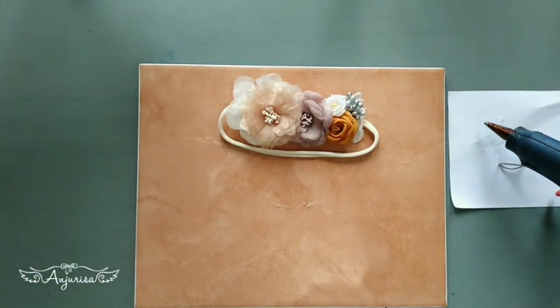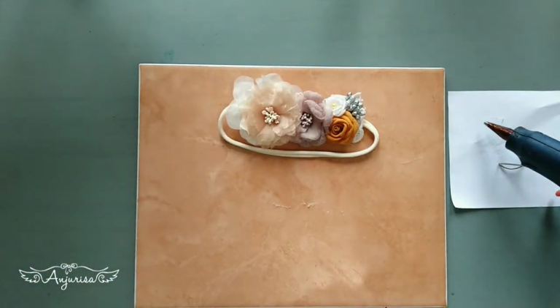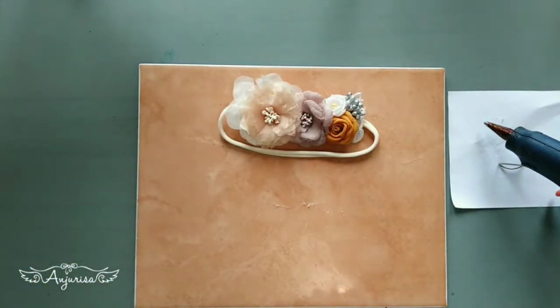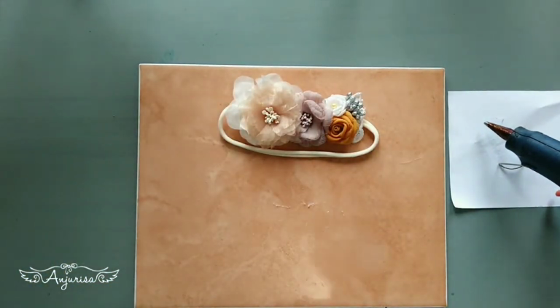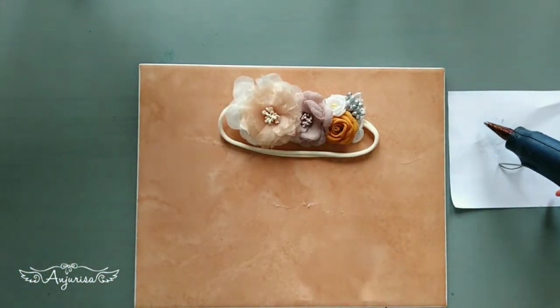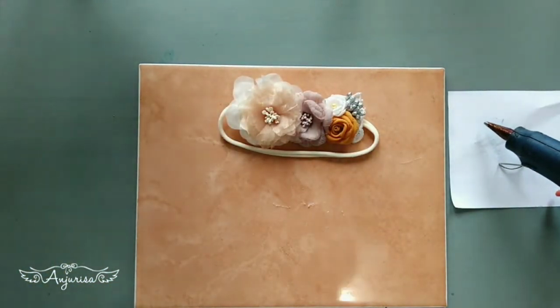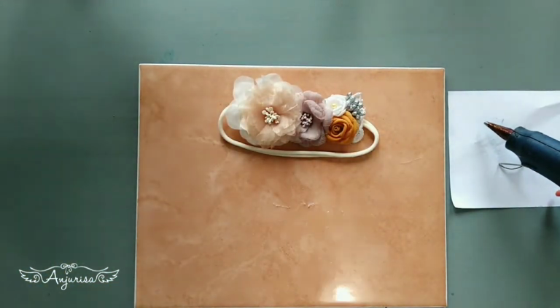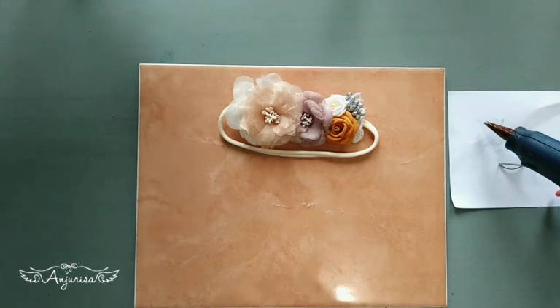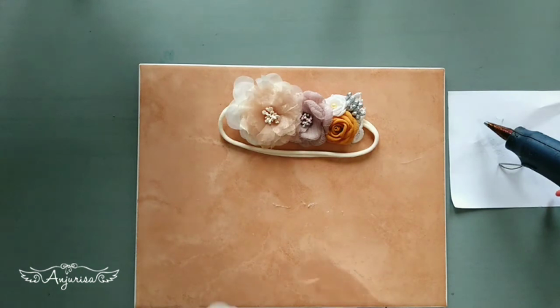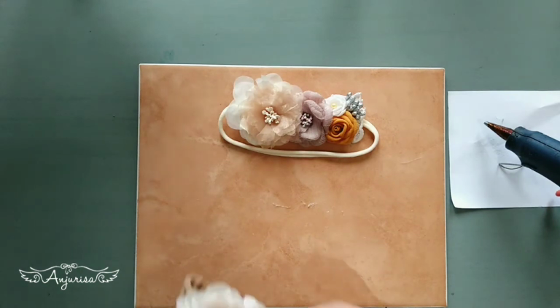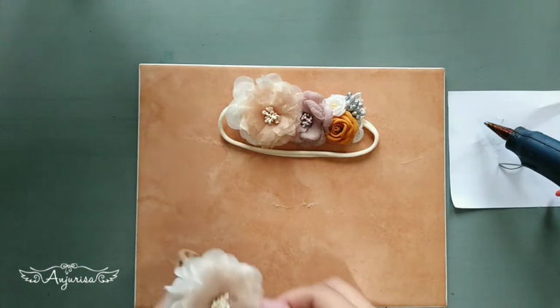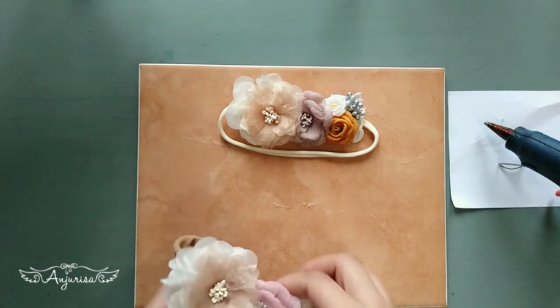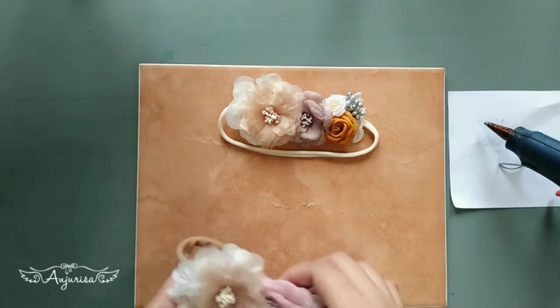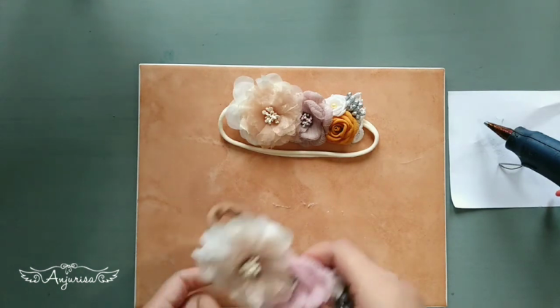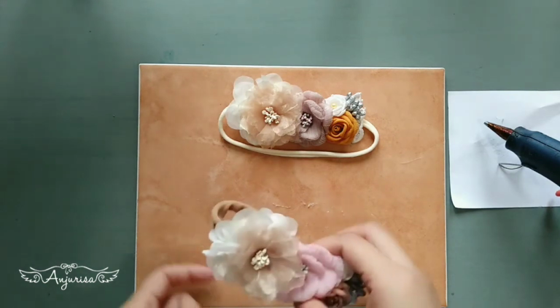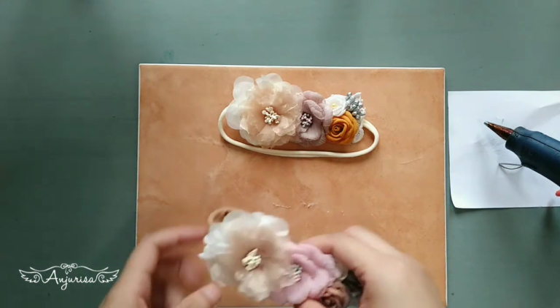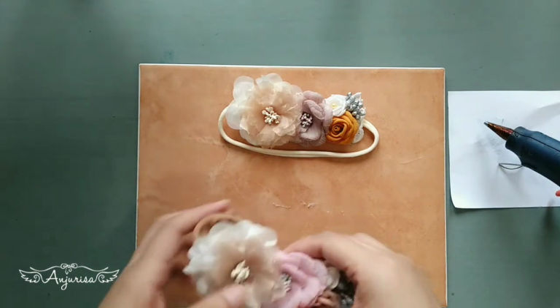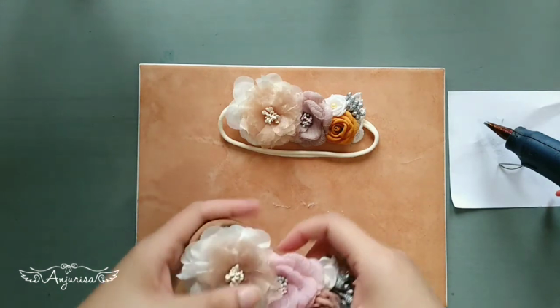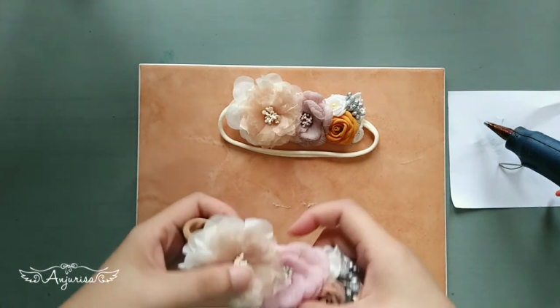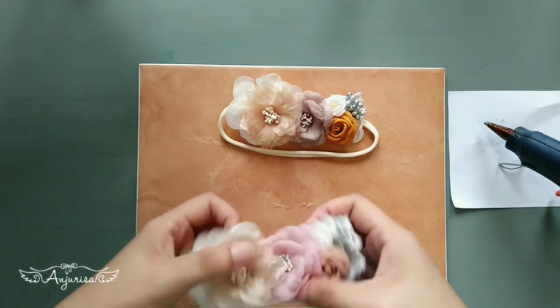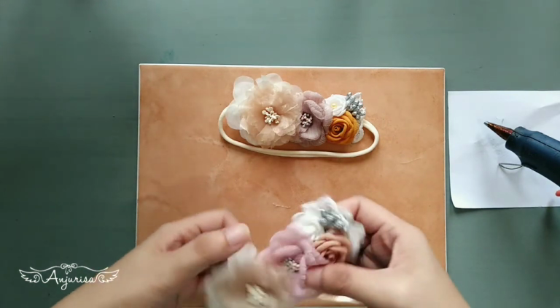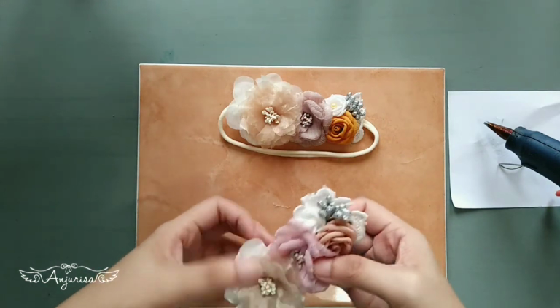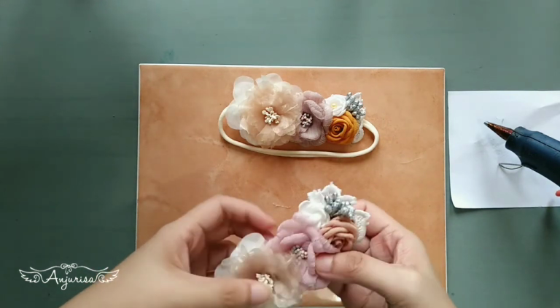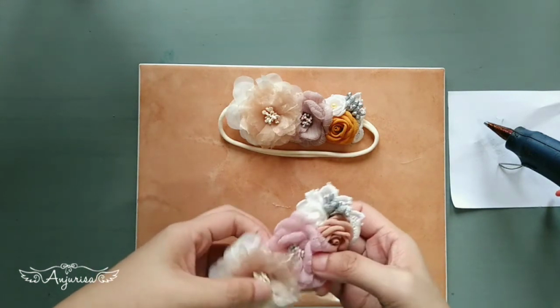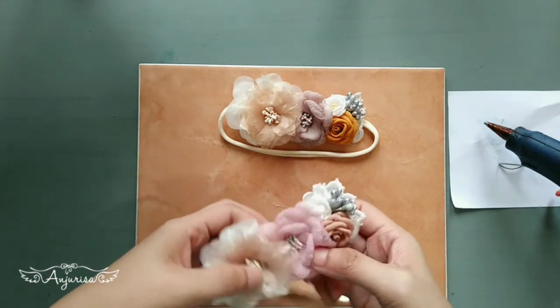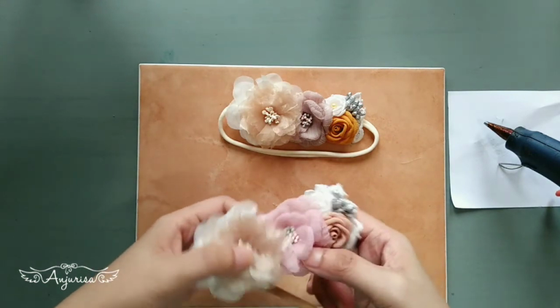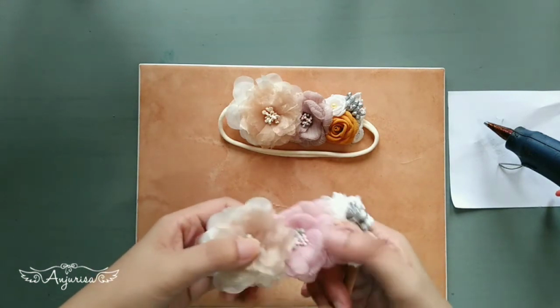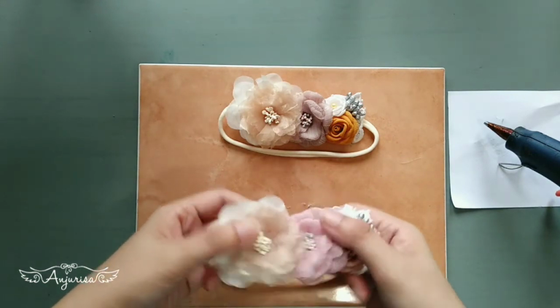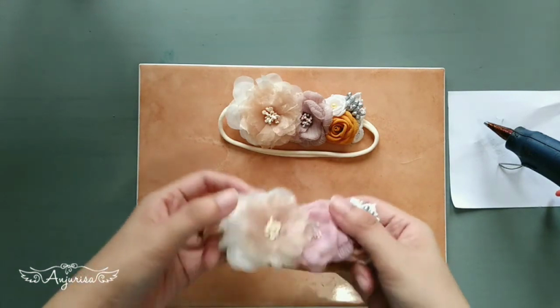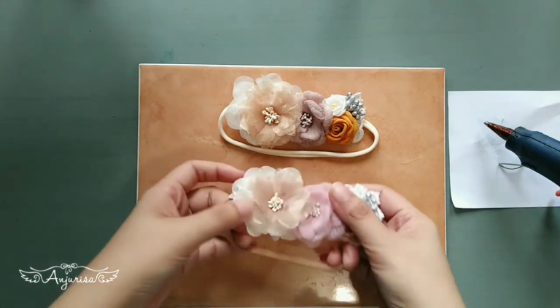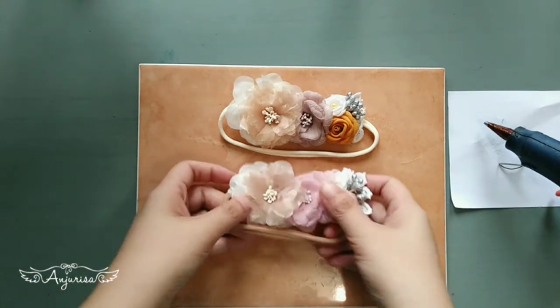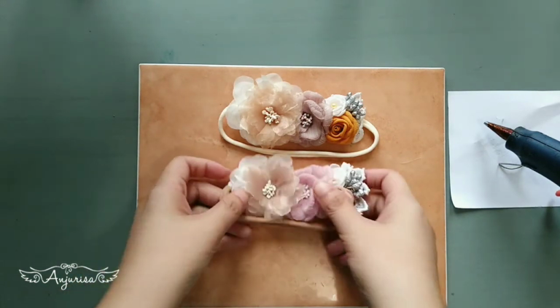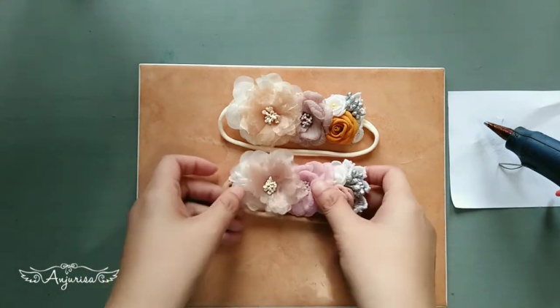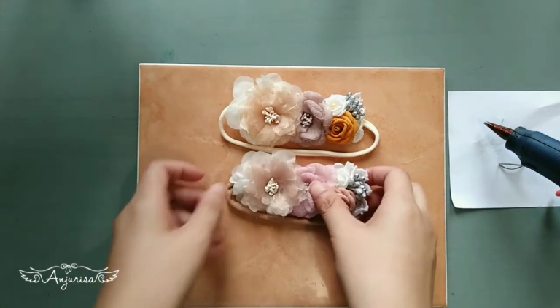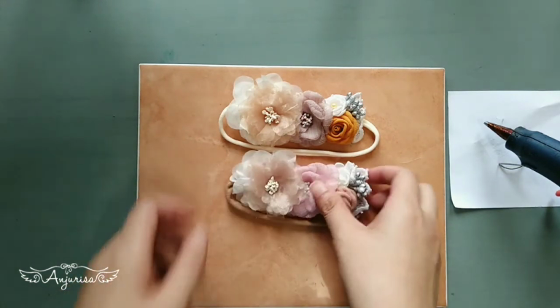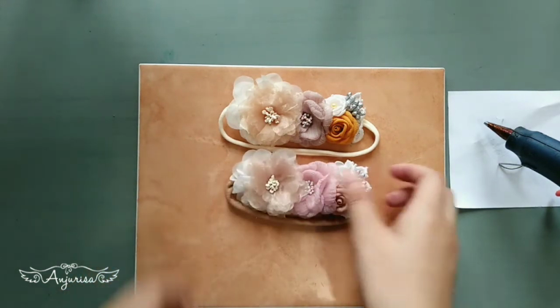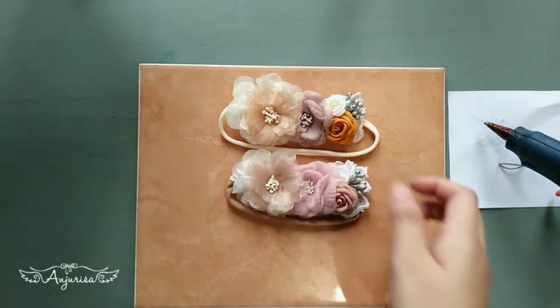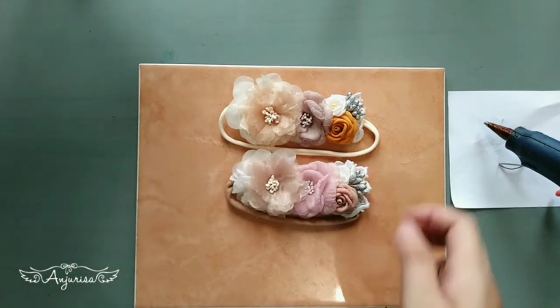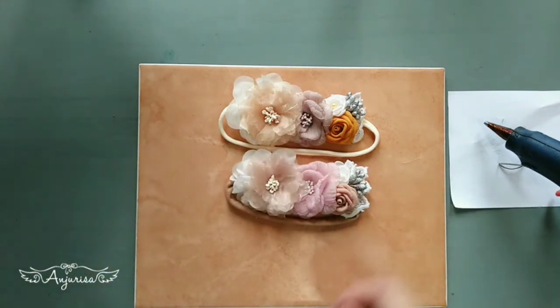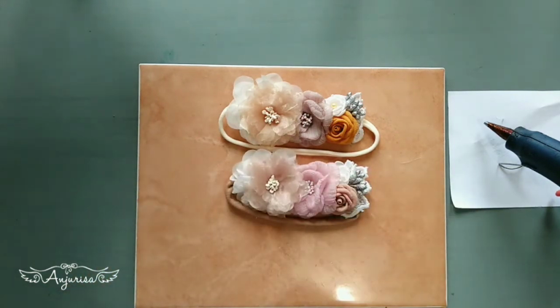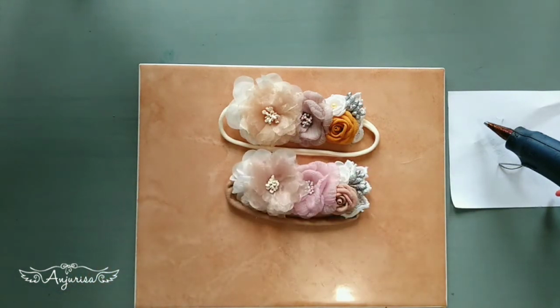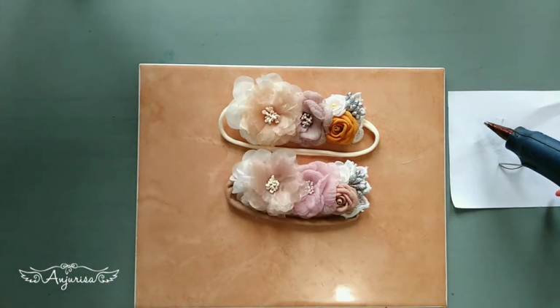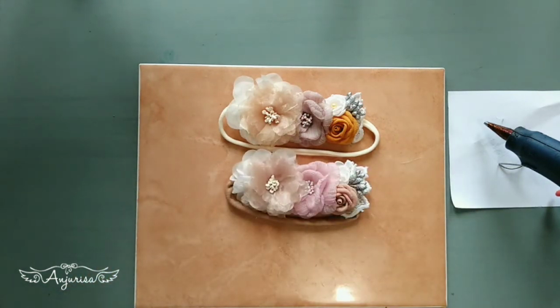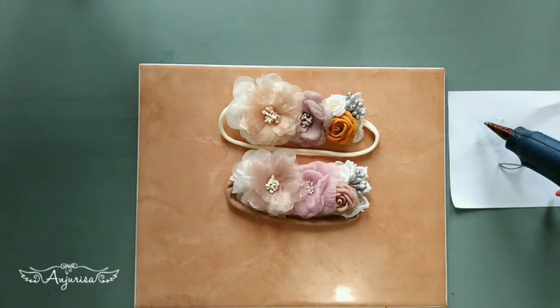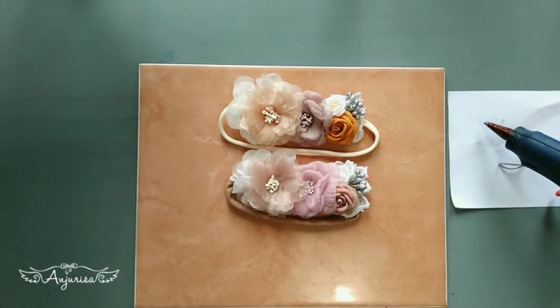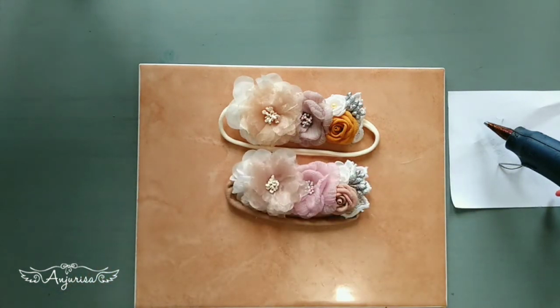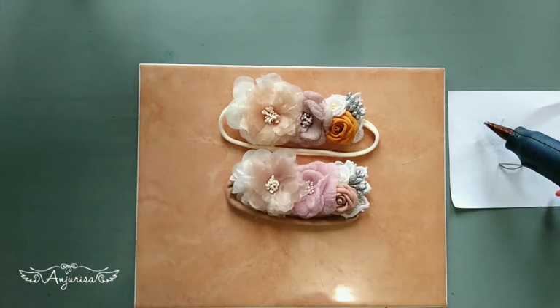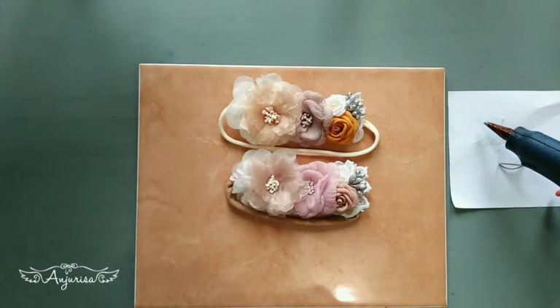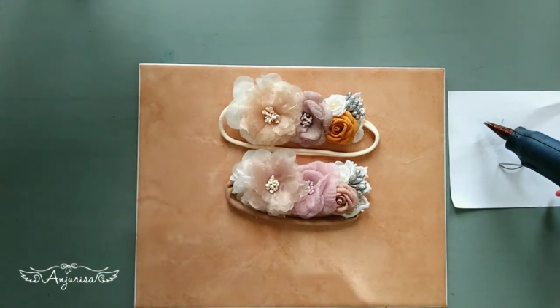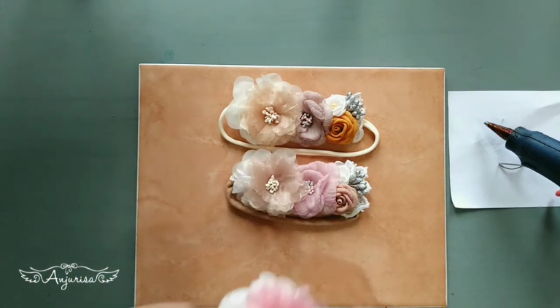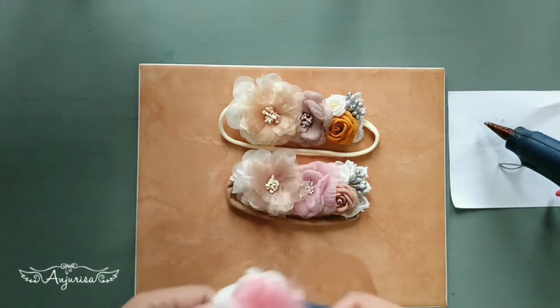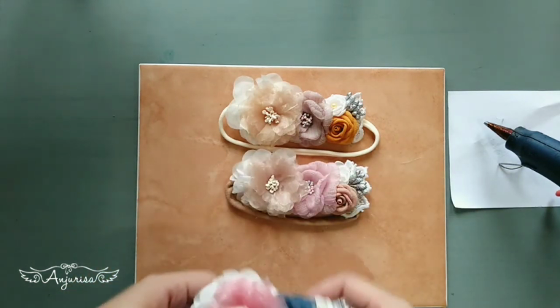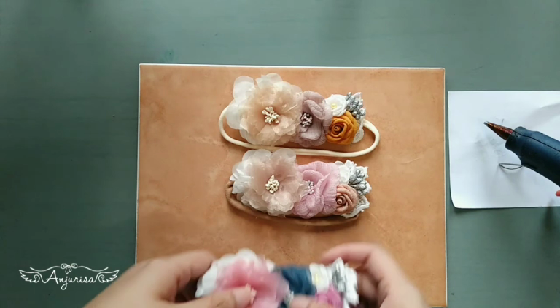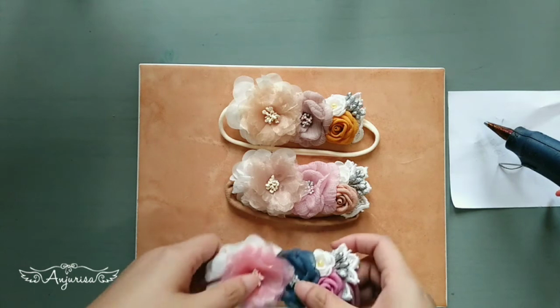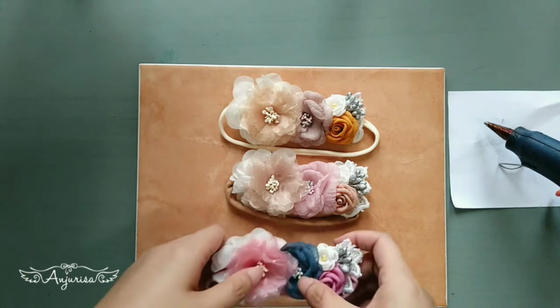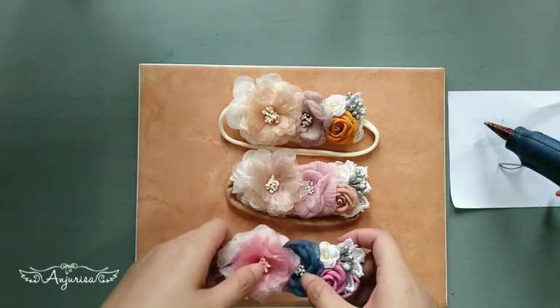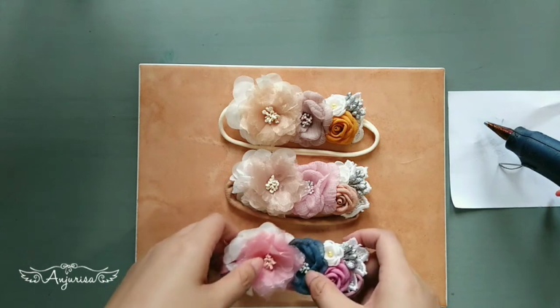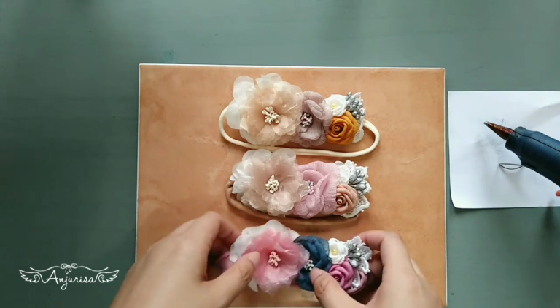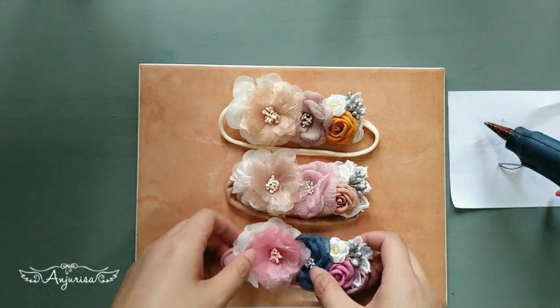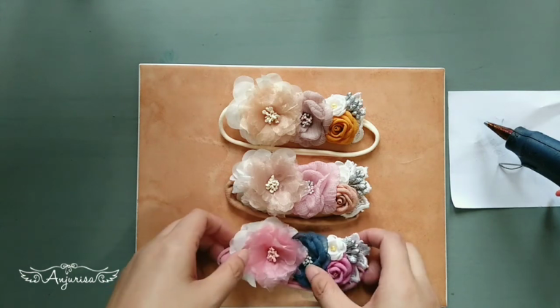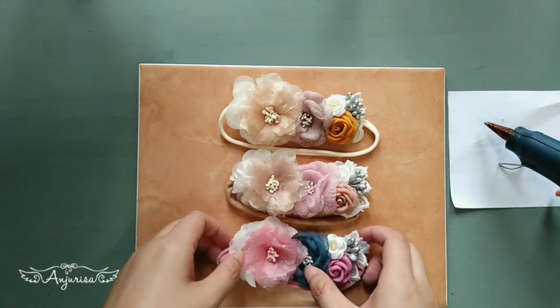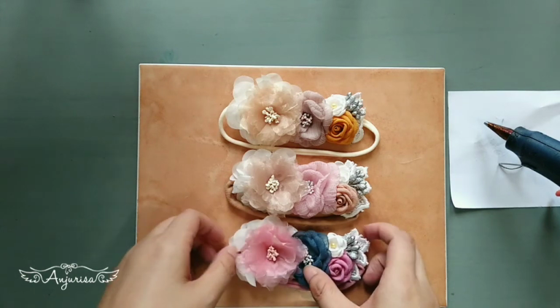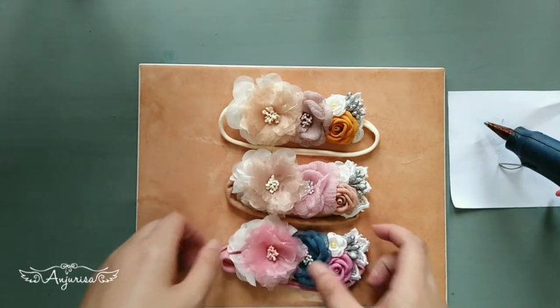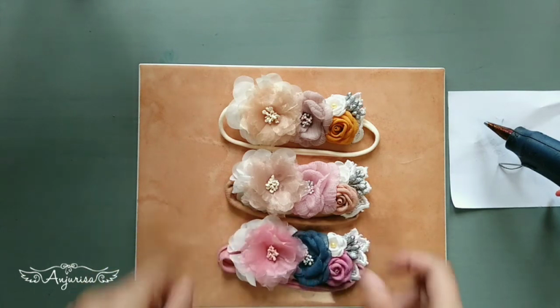Thanks for watching. If you enjoy this baby headband tutorial, please like, comment, share, and subscribe.